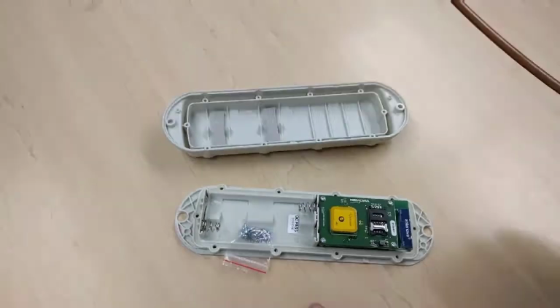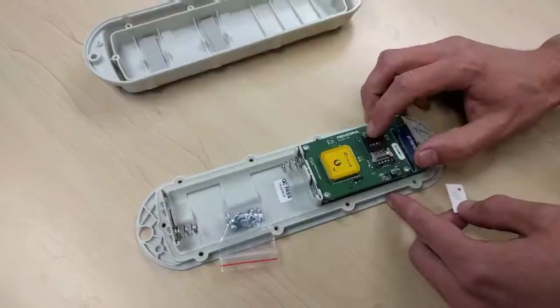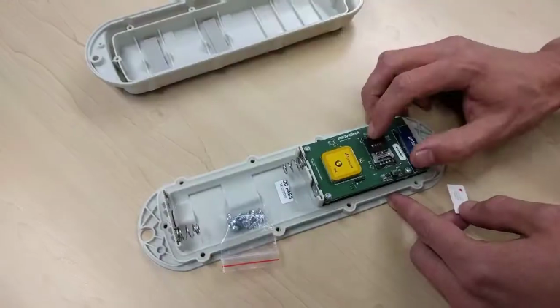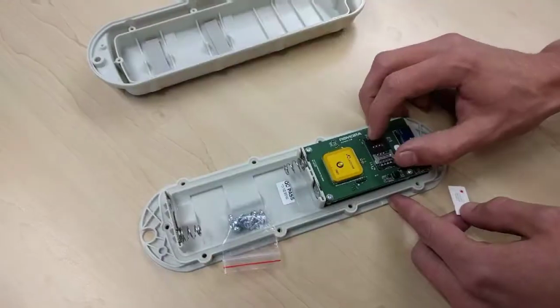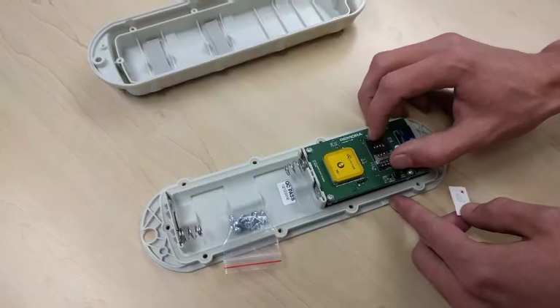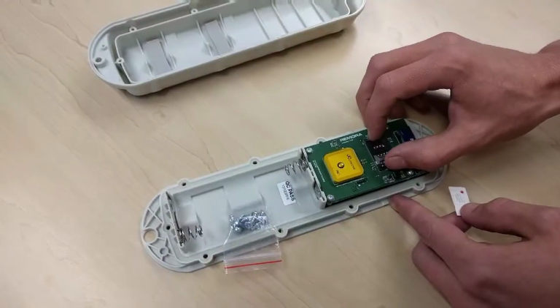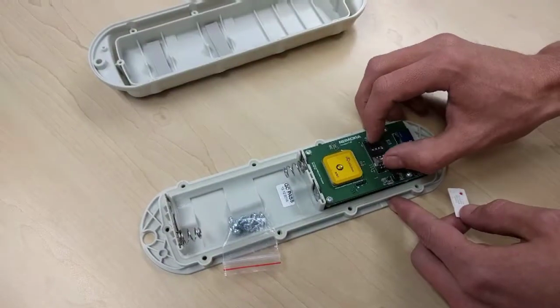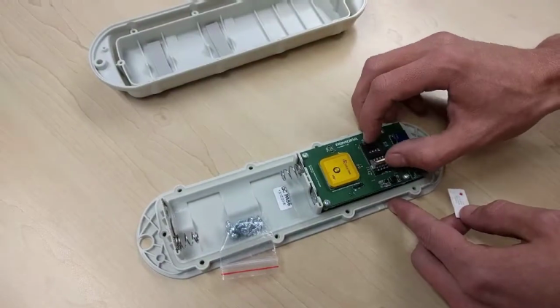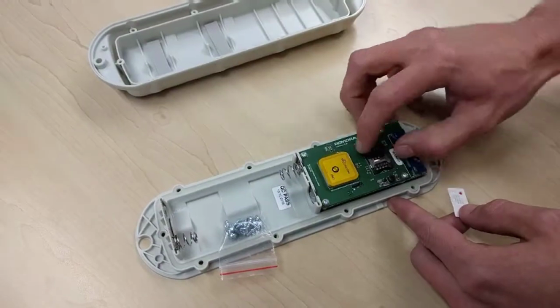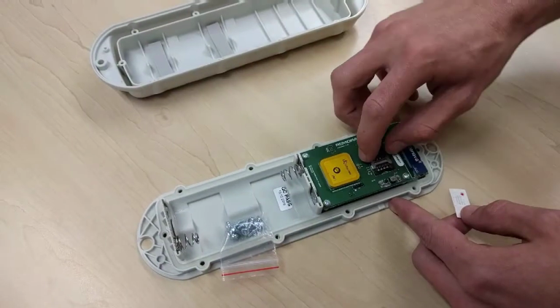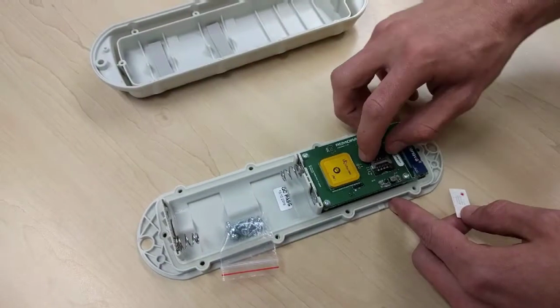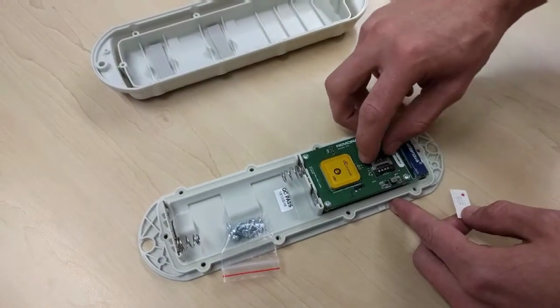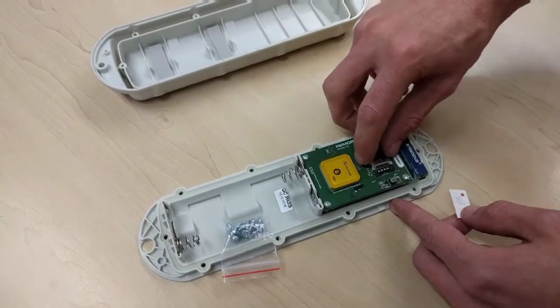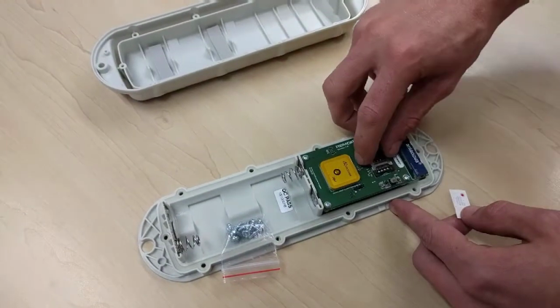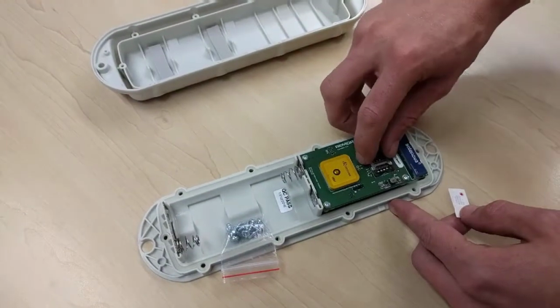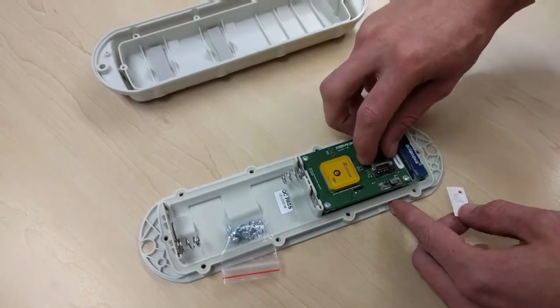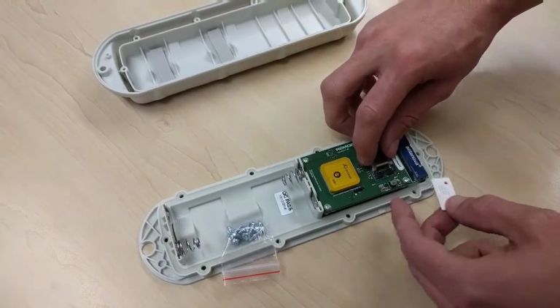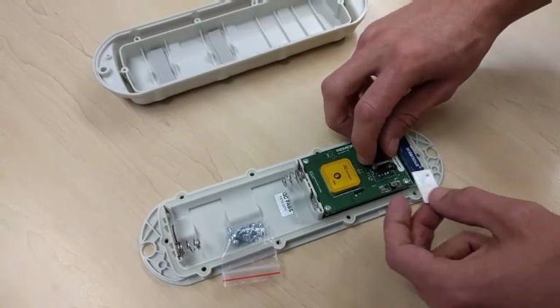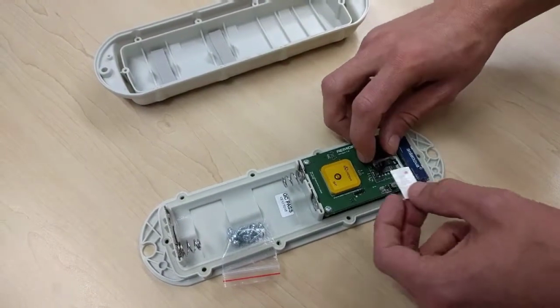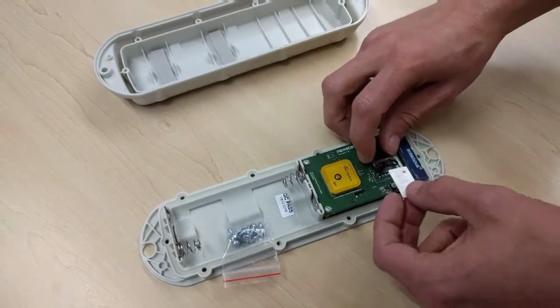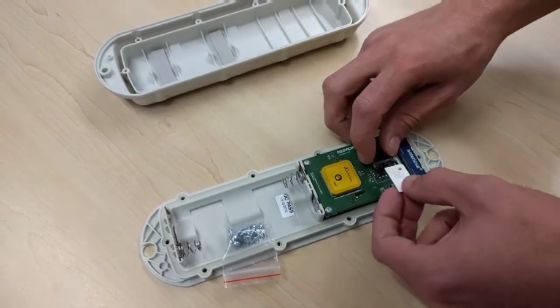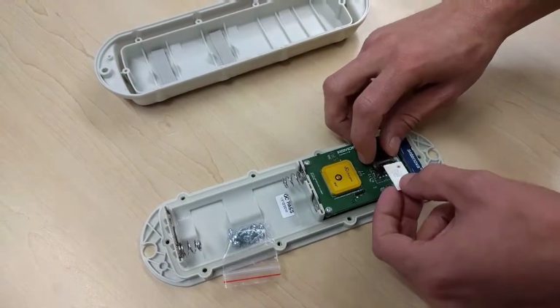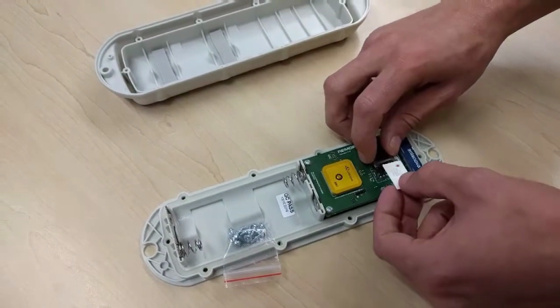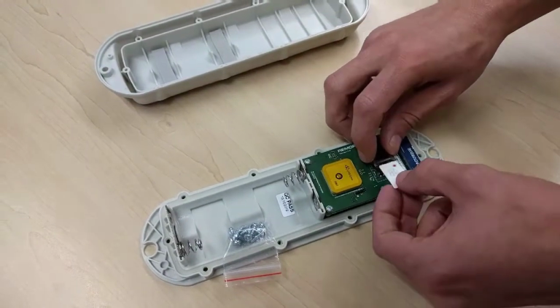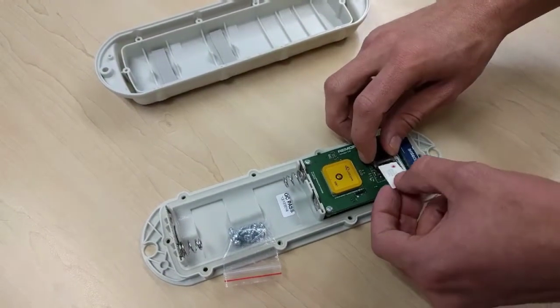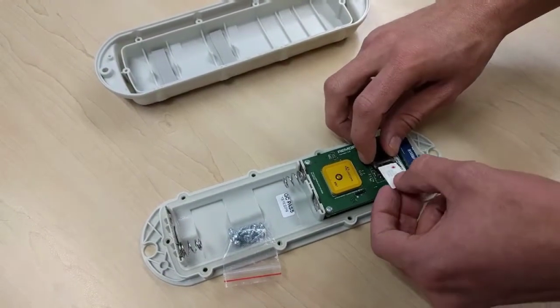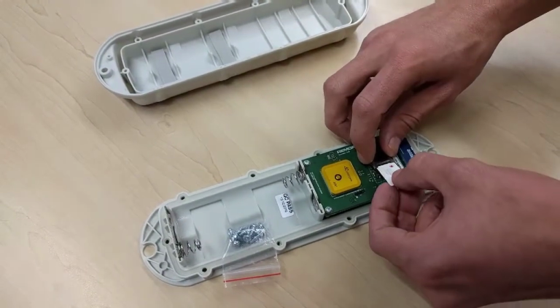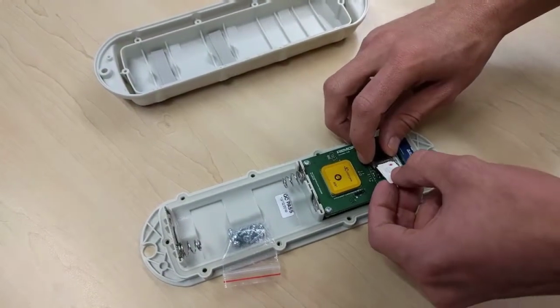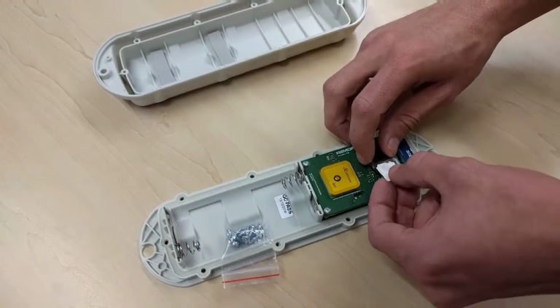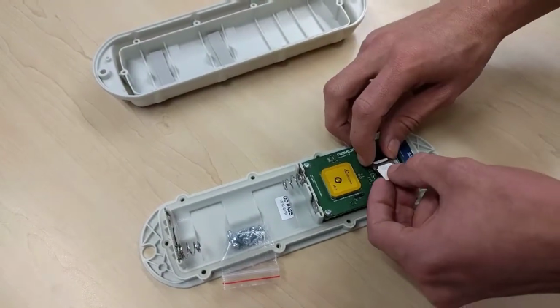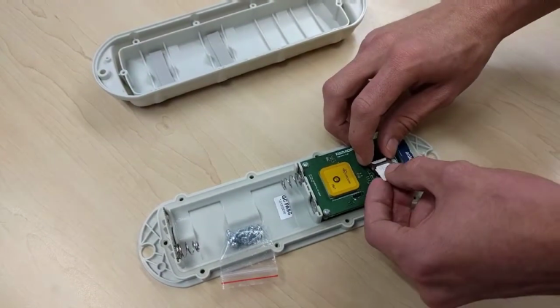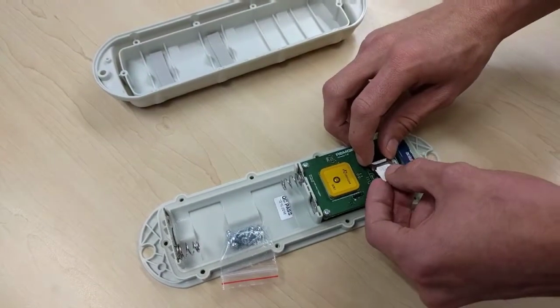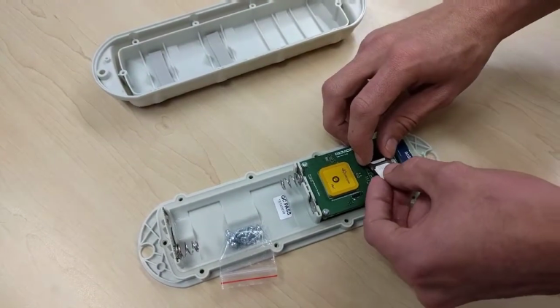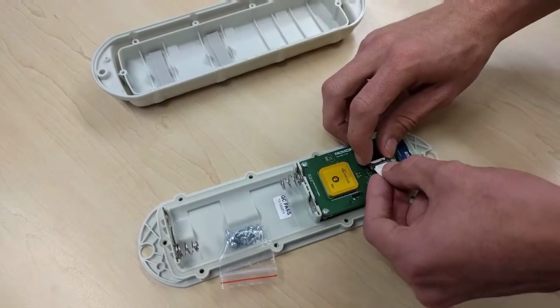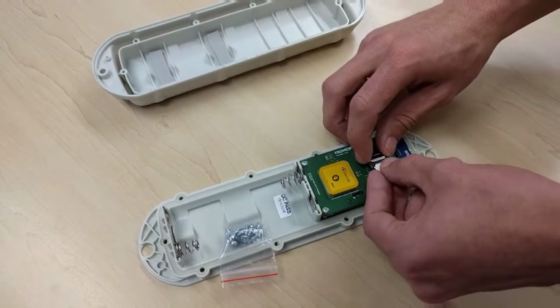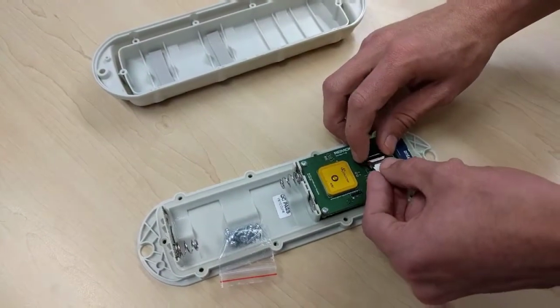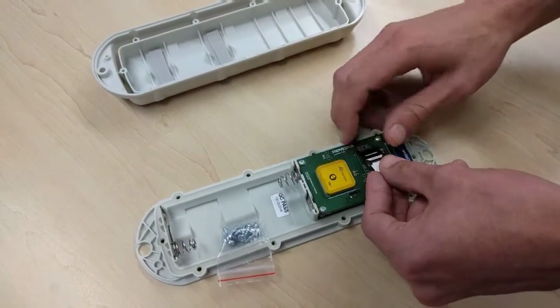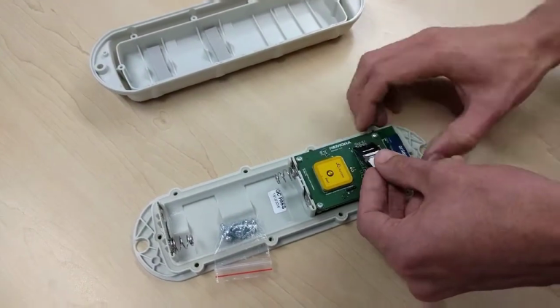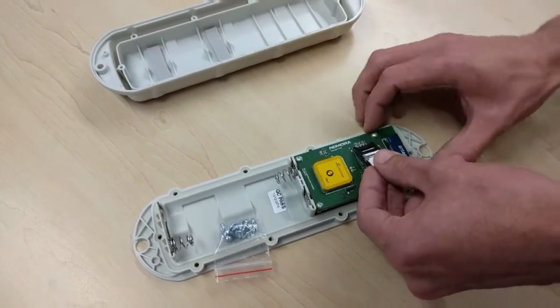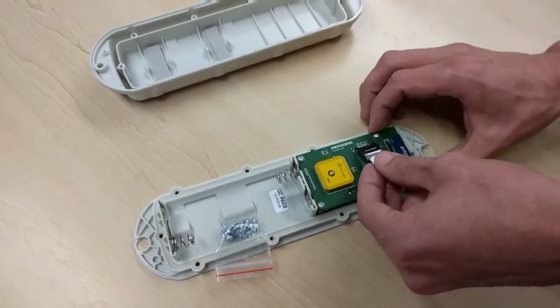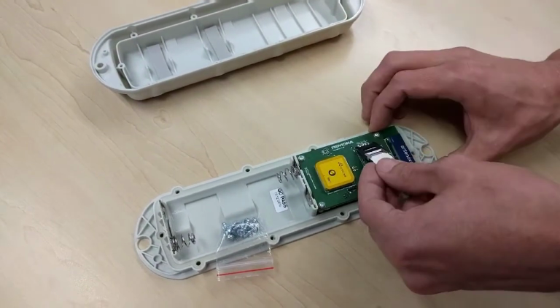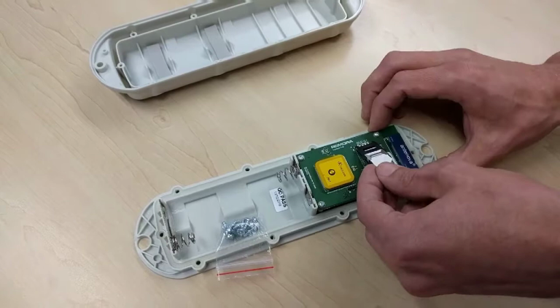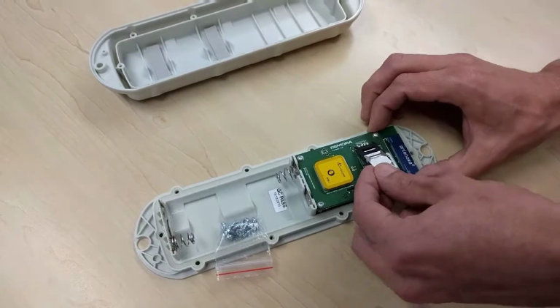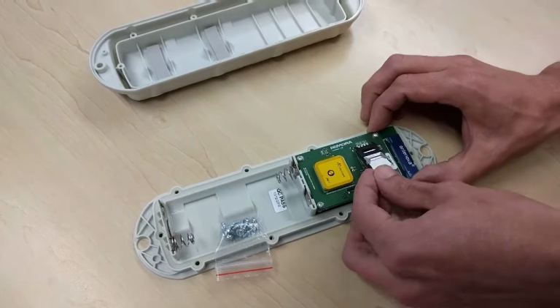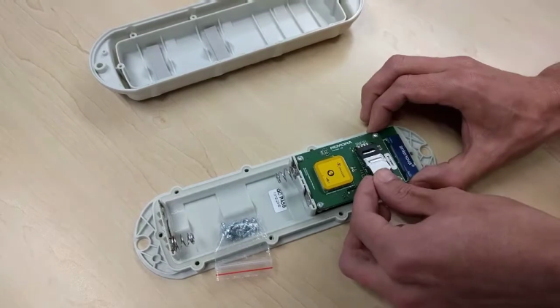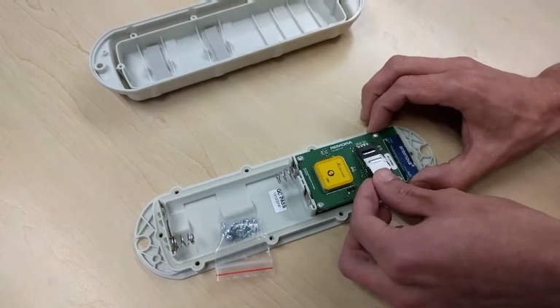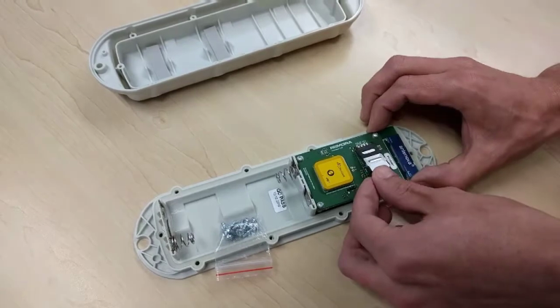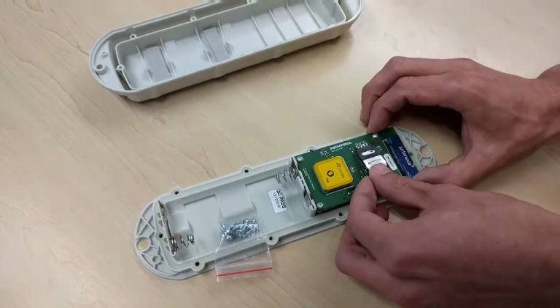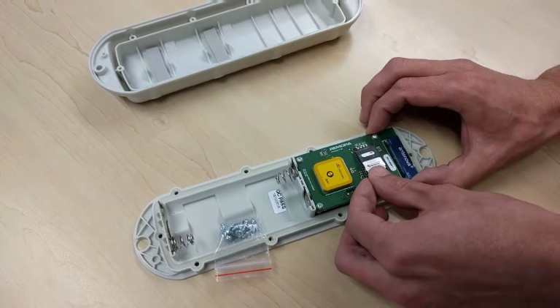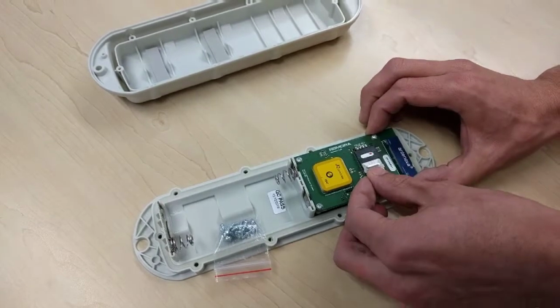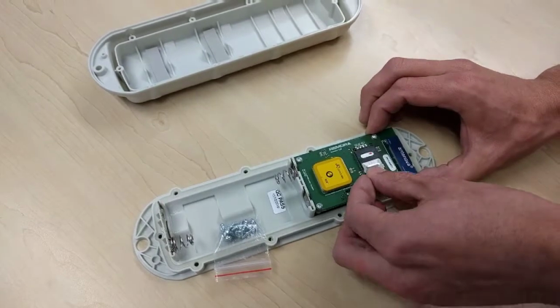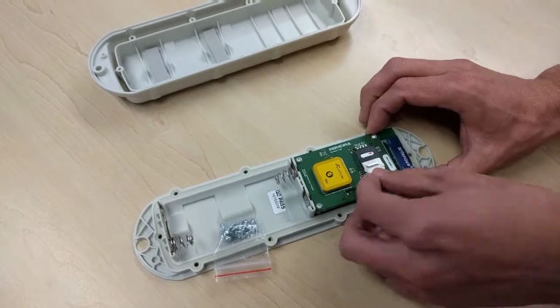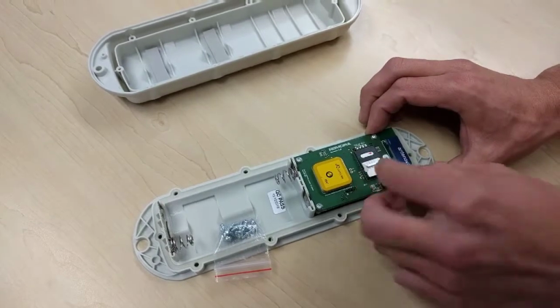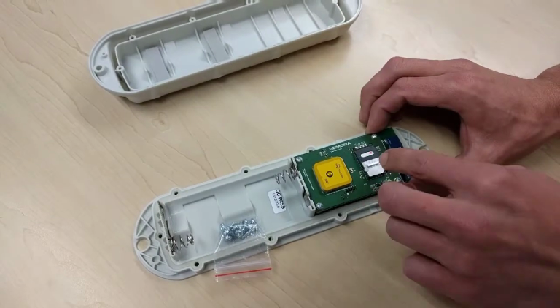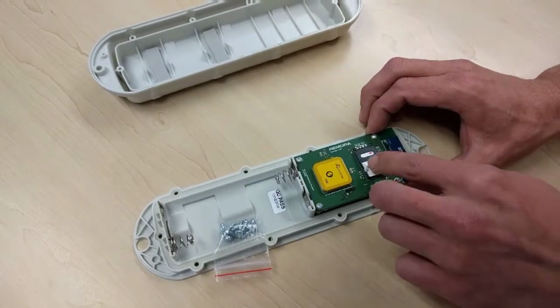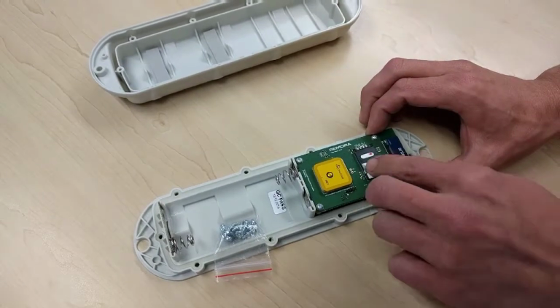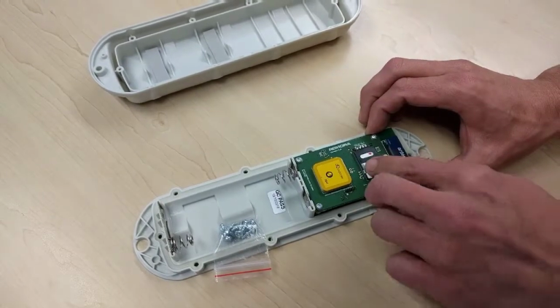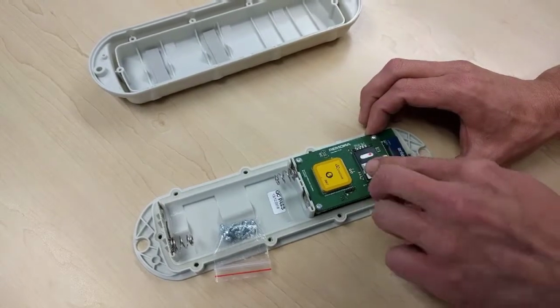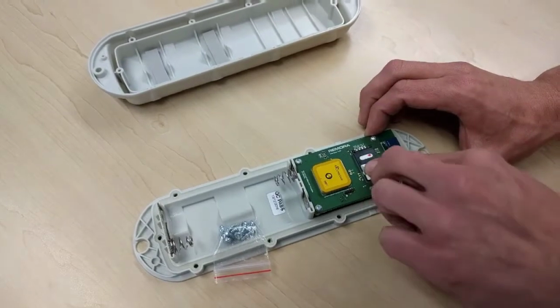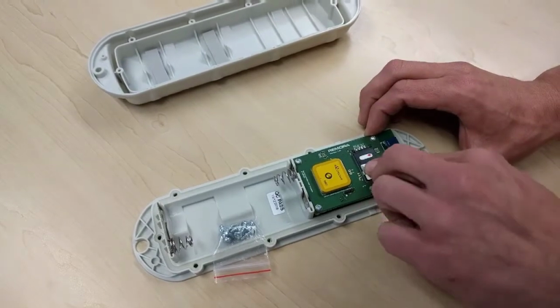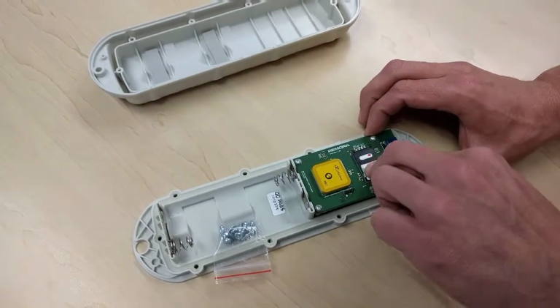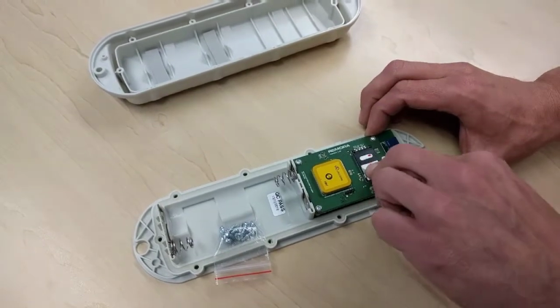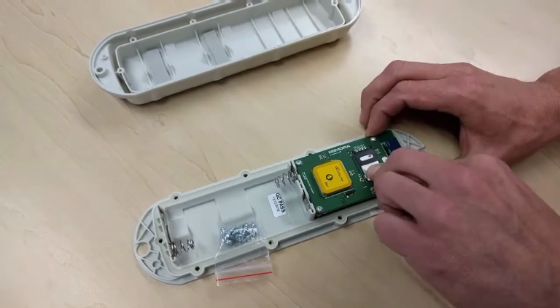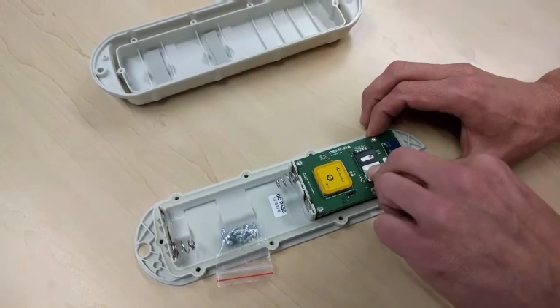The slider unlocks and locks the SIM holder. Take care to avoid electrostatic damage at this stage.